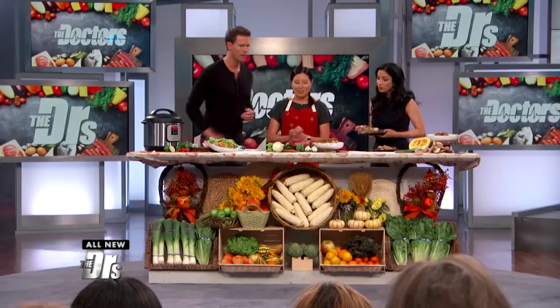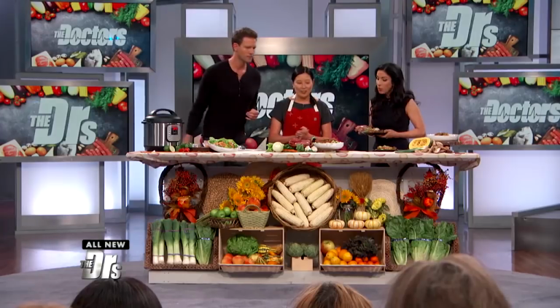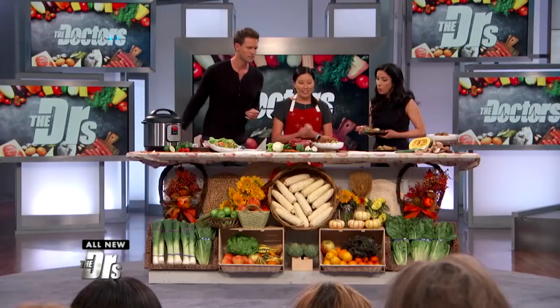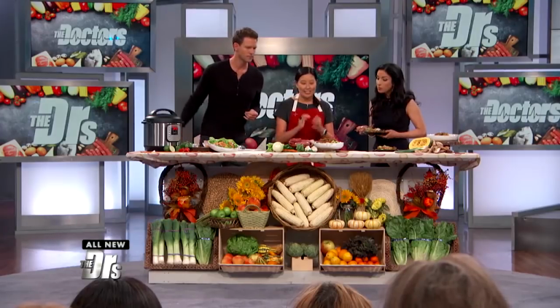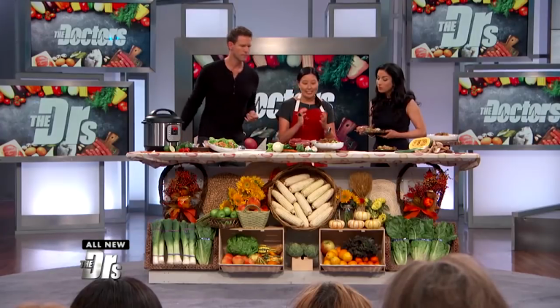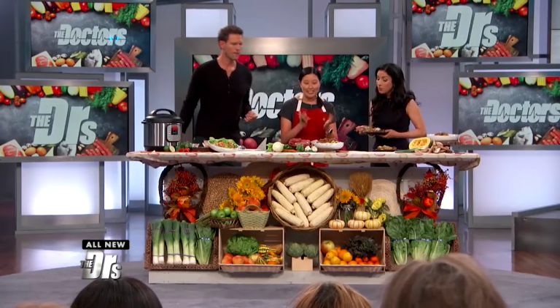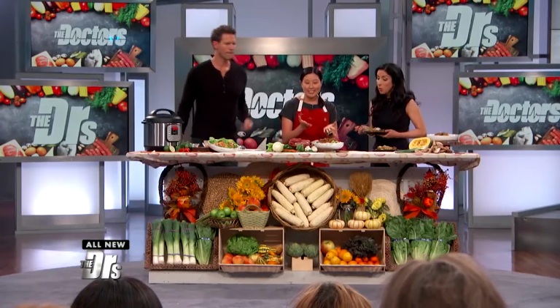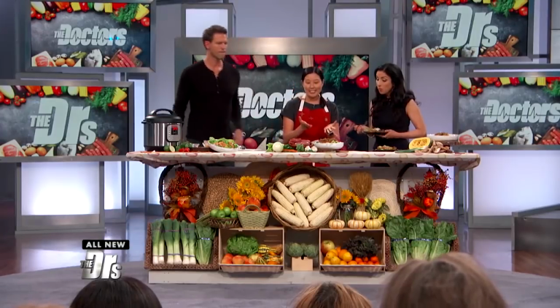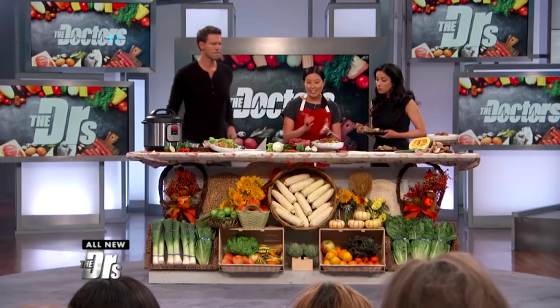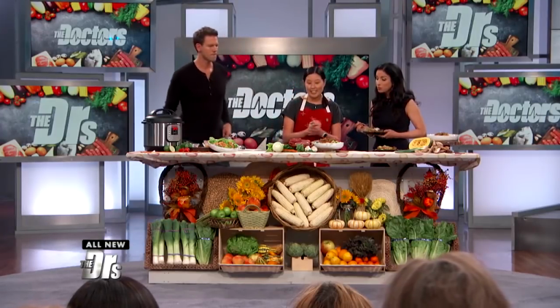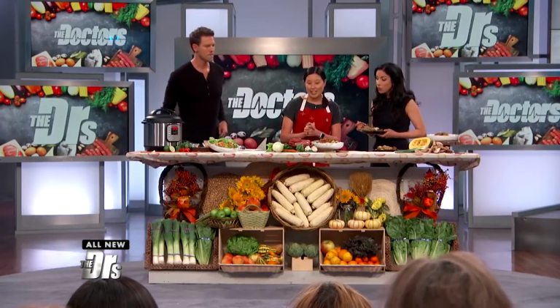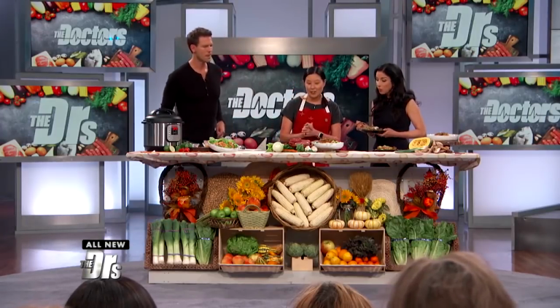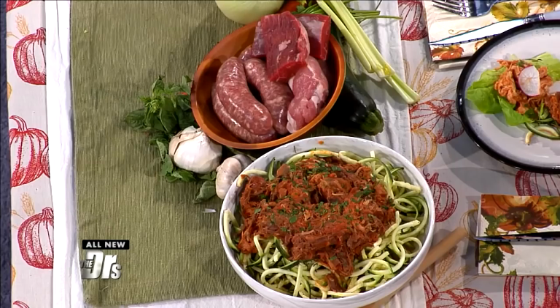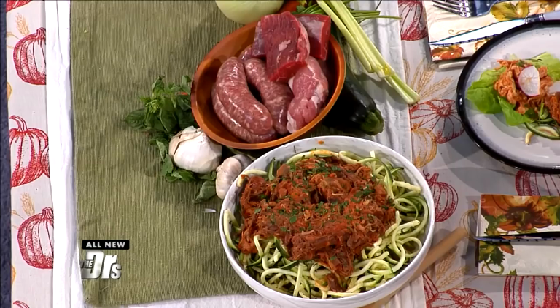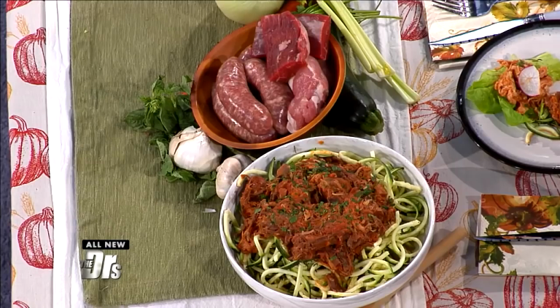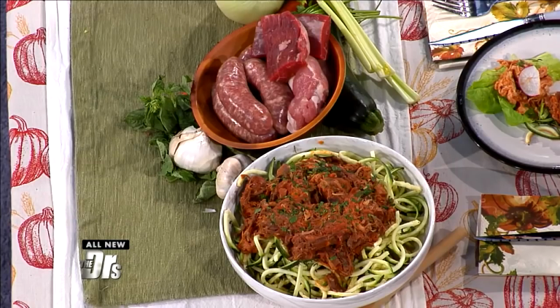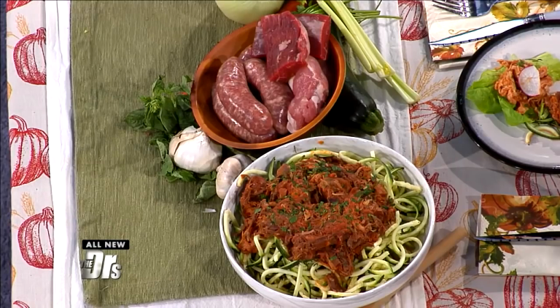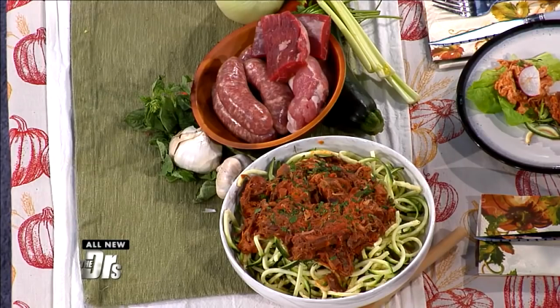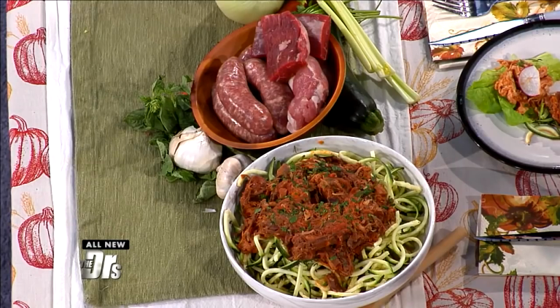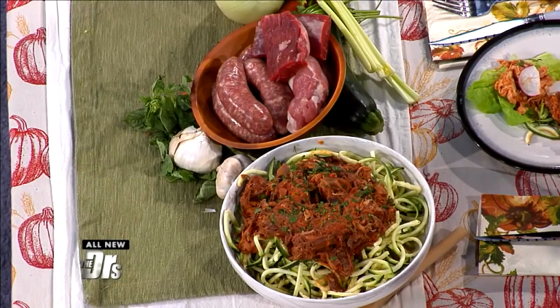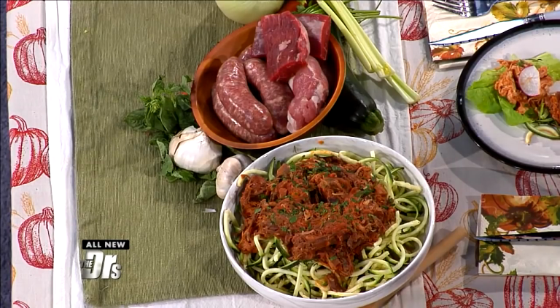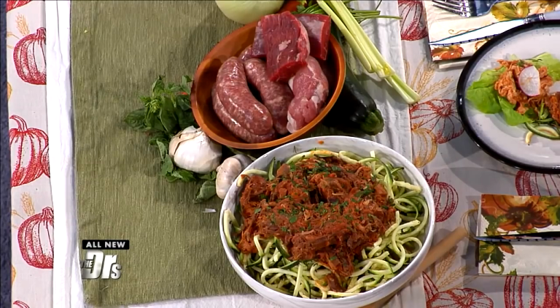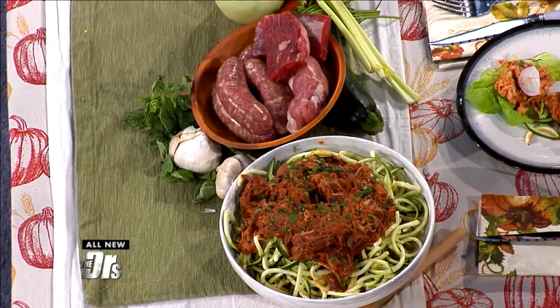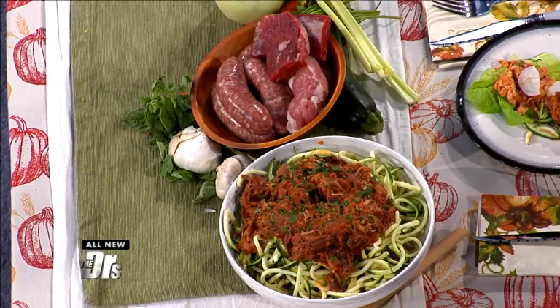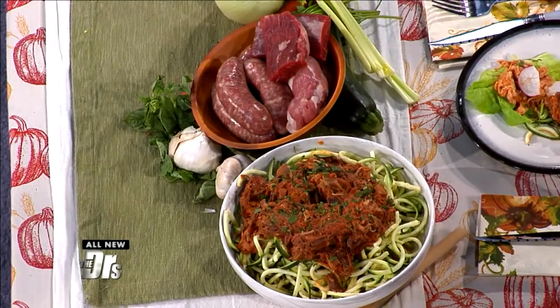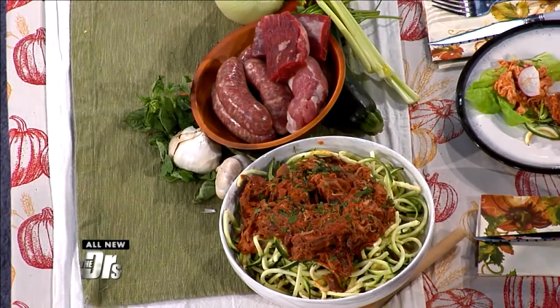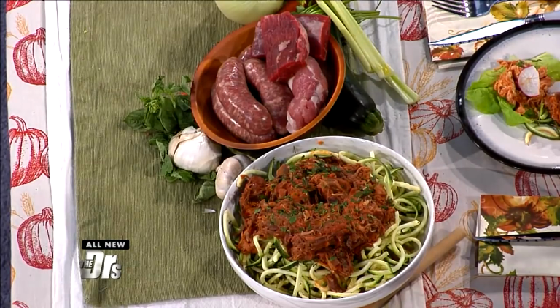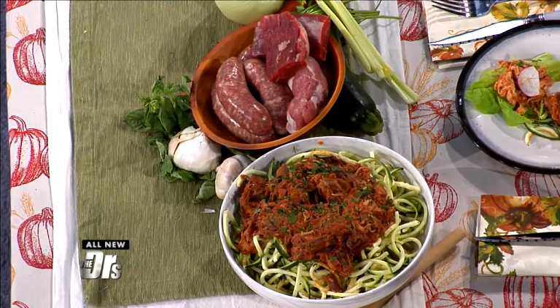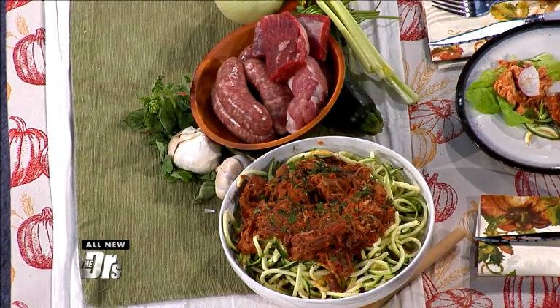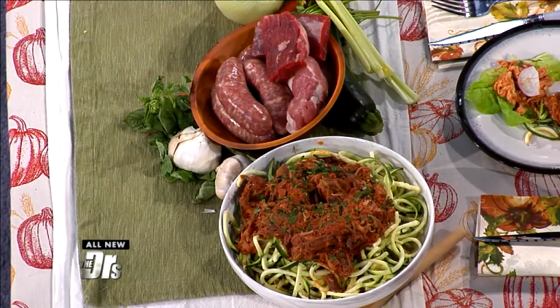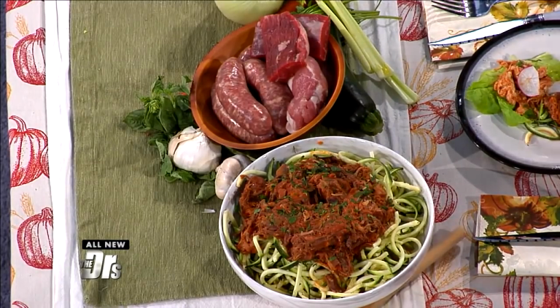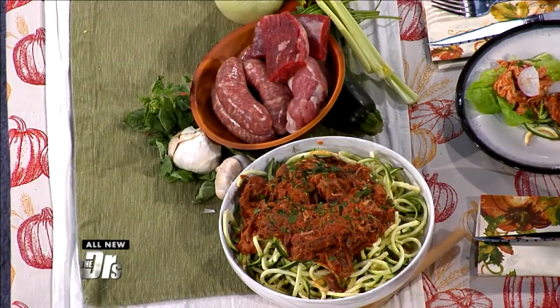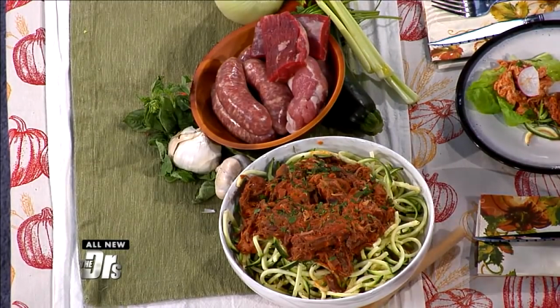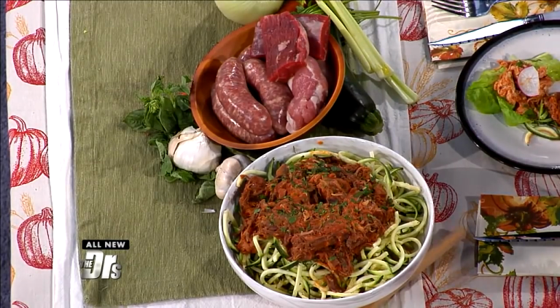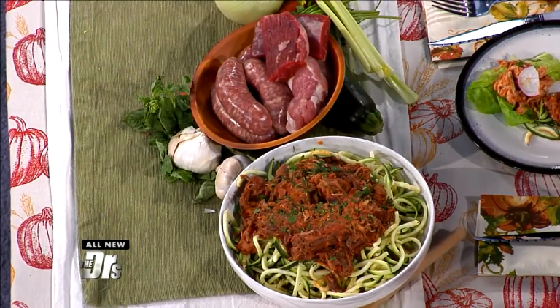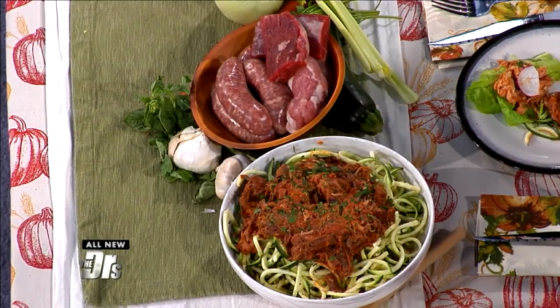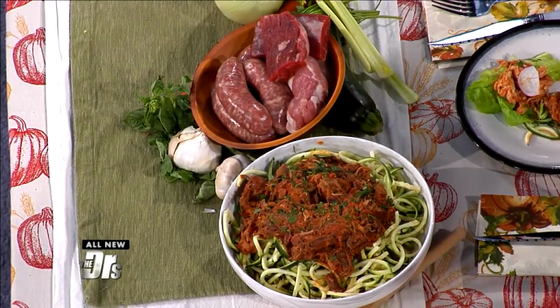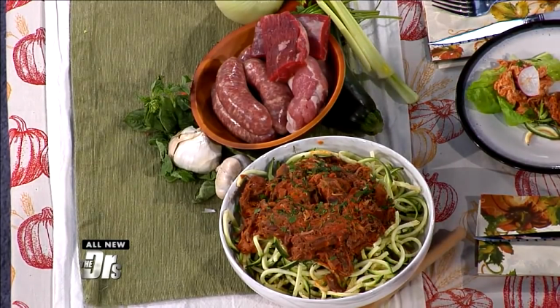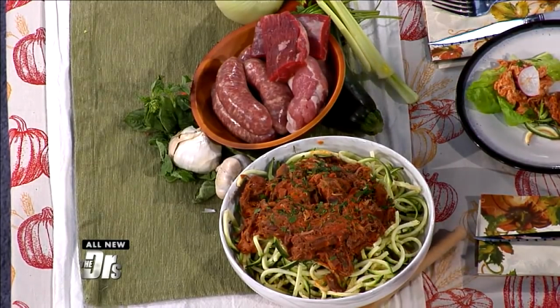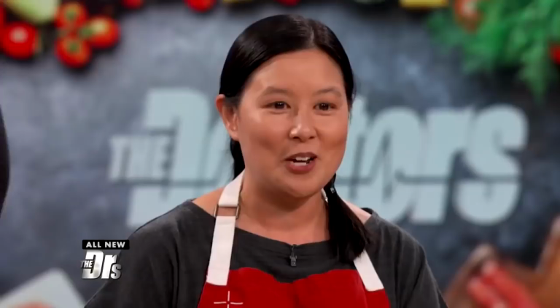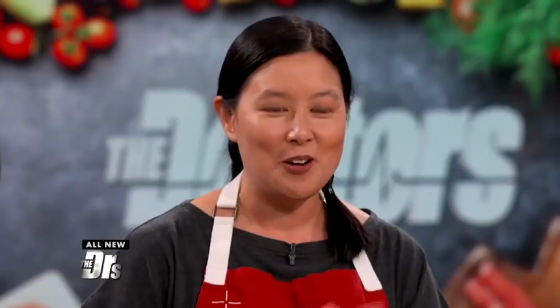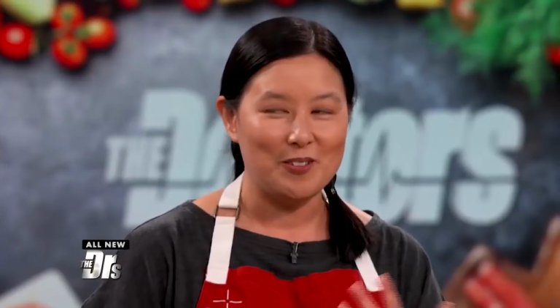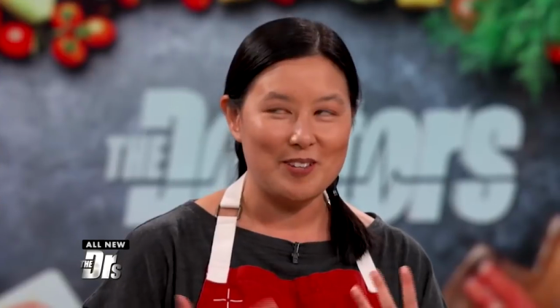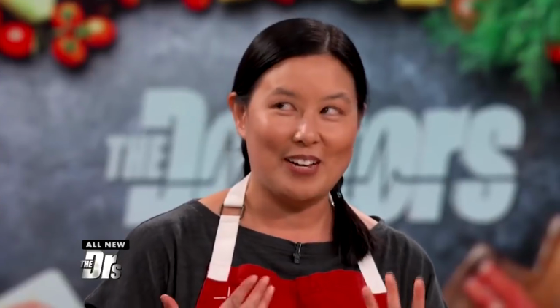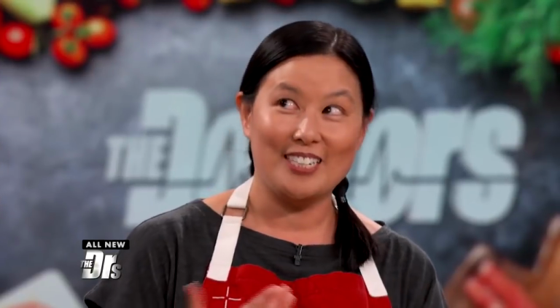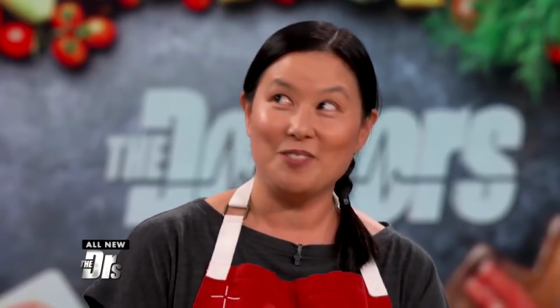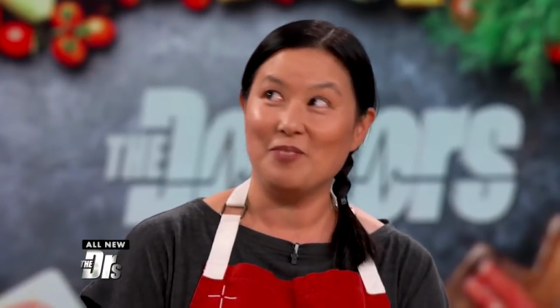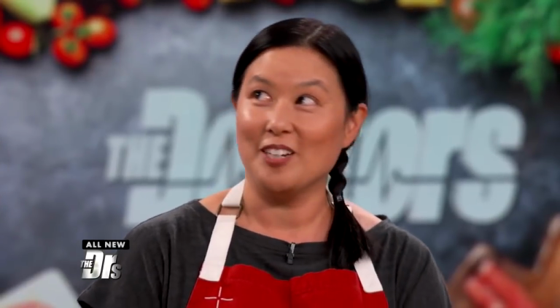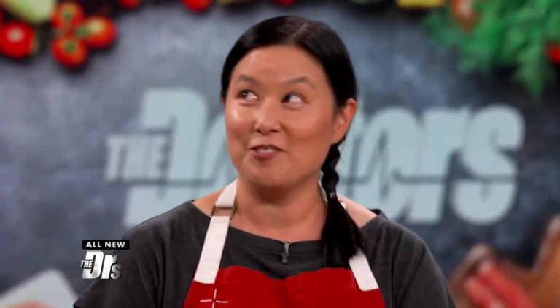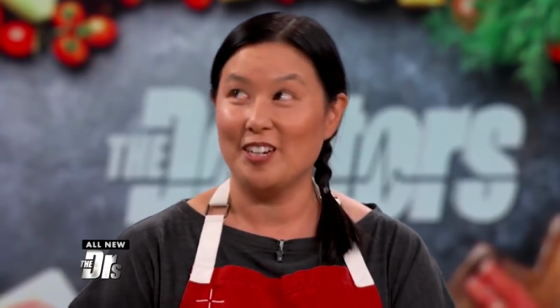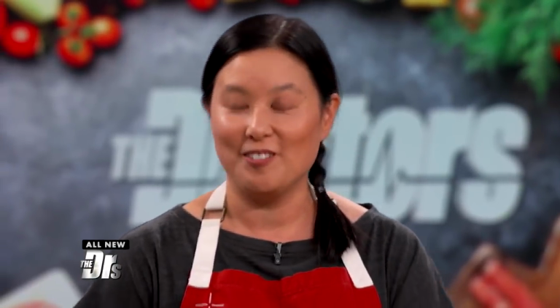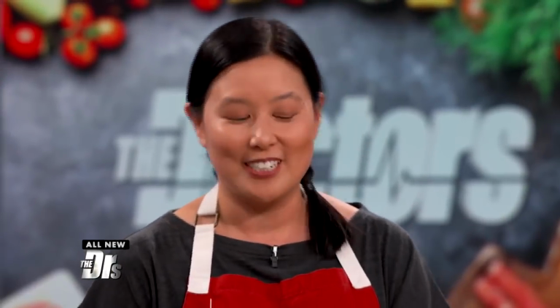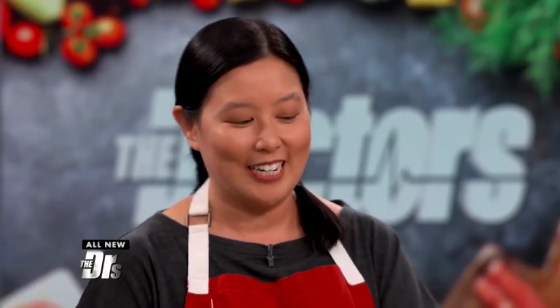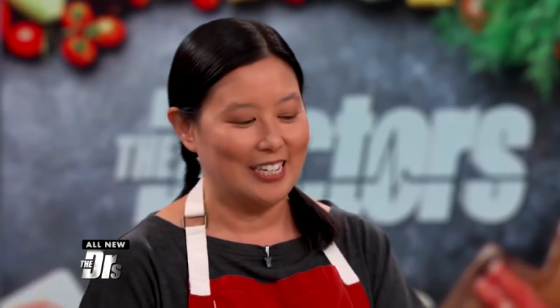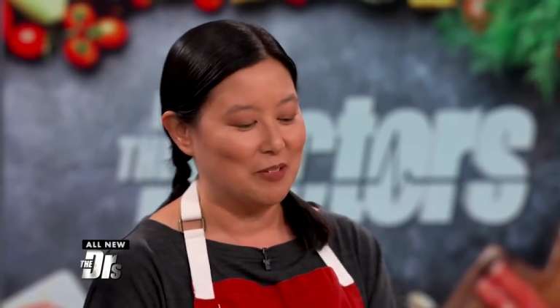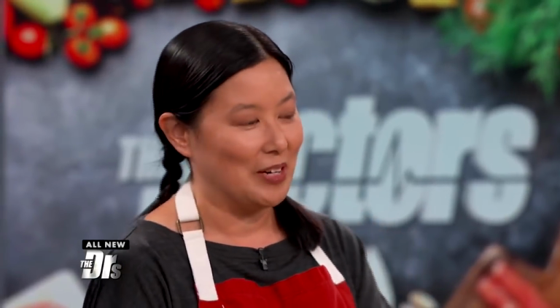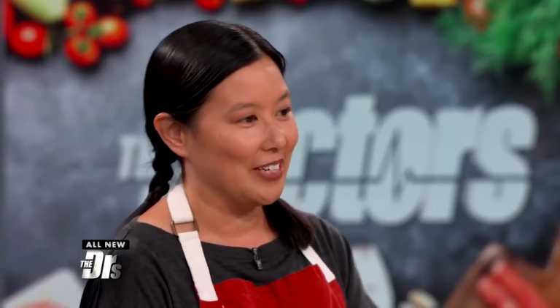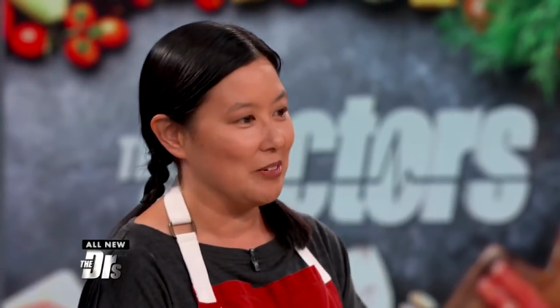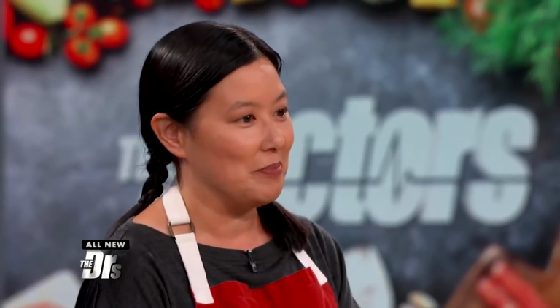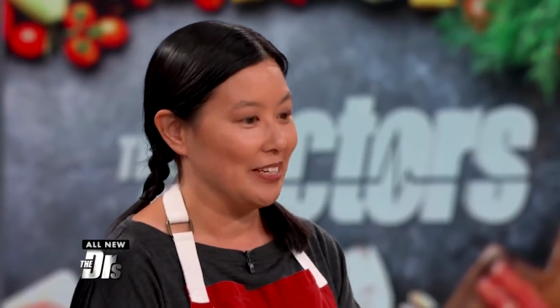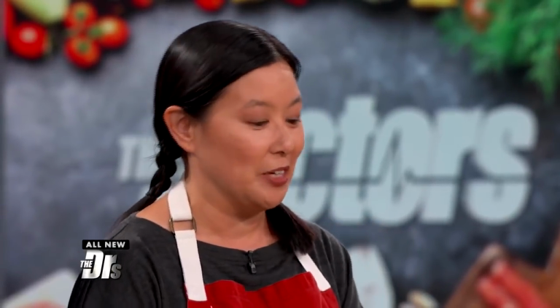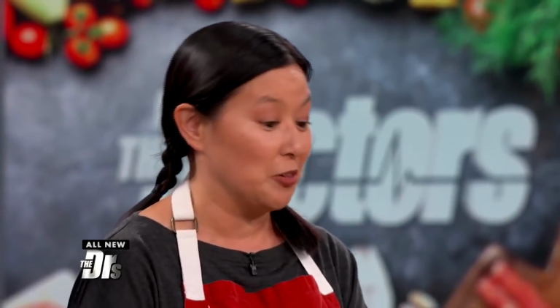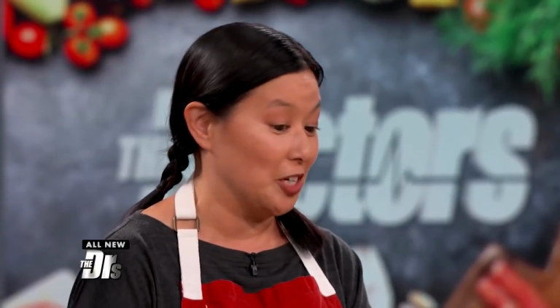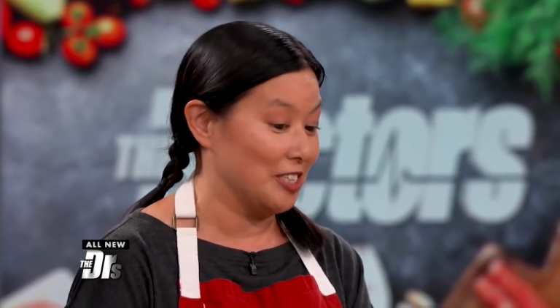So this is Sunday gravy. It is your classic Italian-American dish, reimagined by your favorite Chinese-American paleo cook.